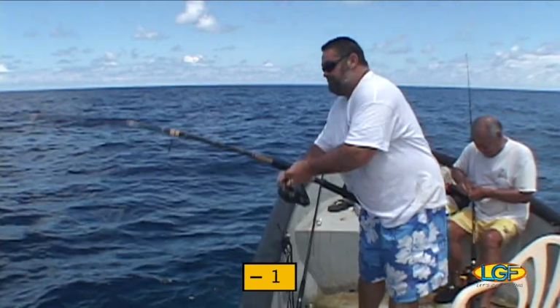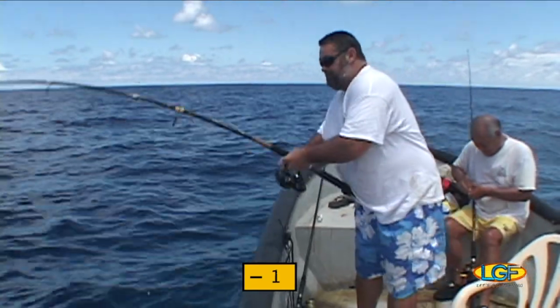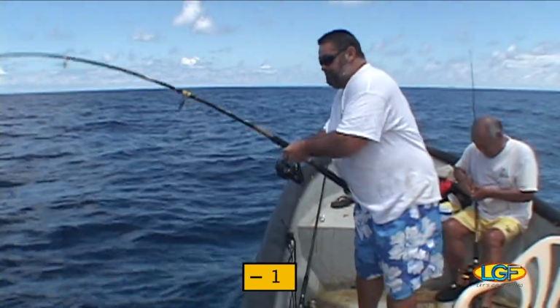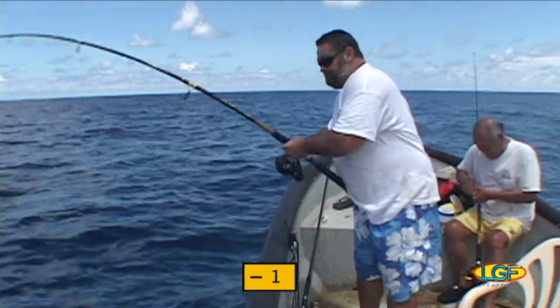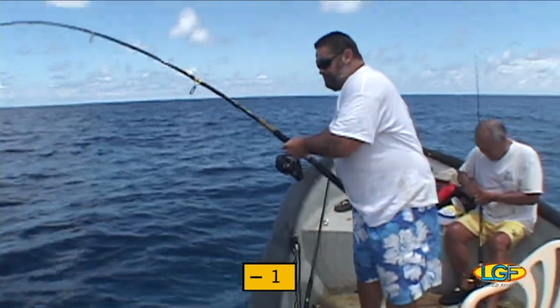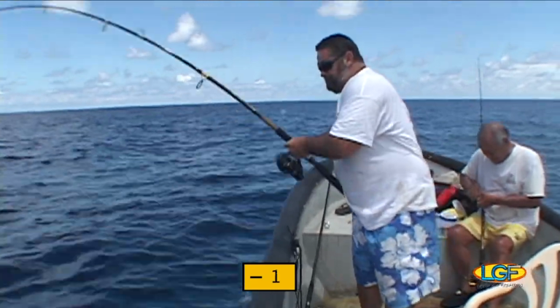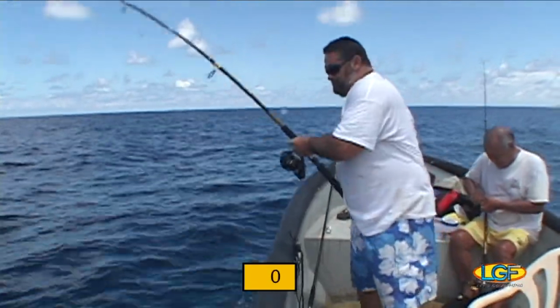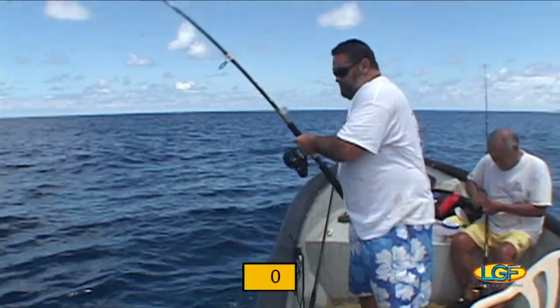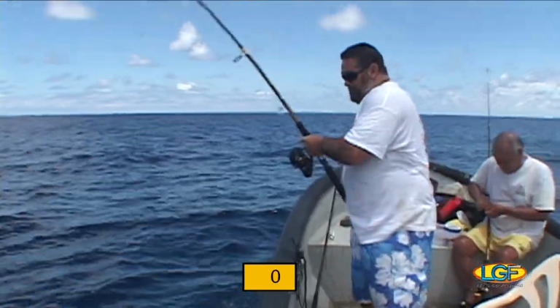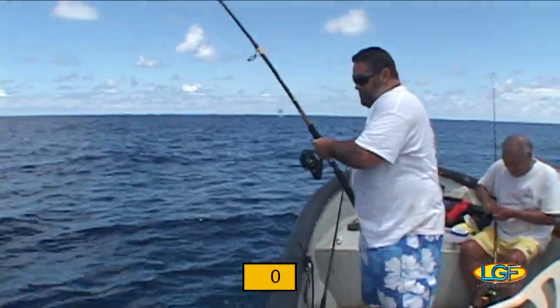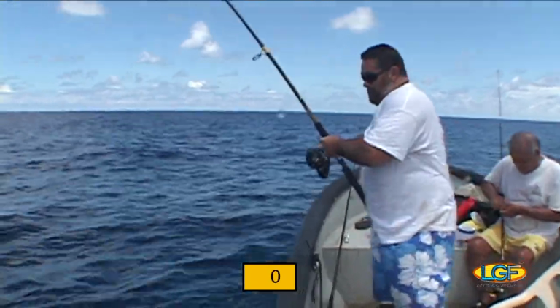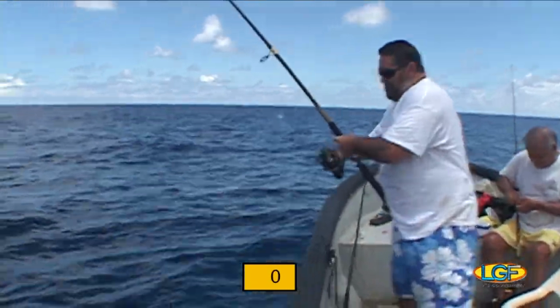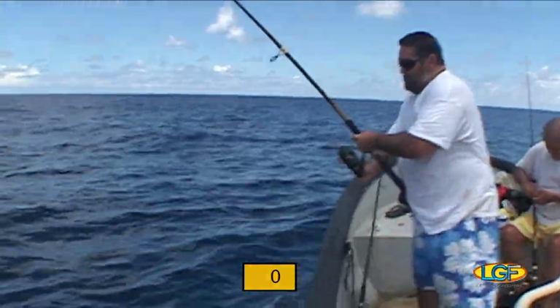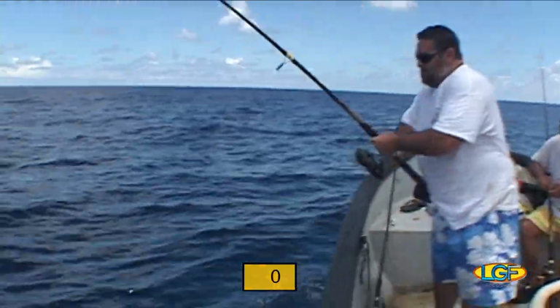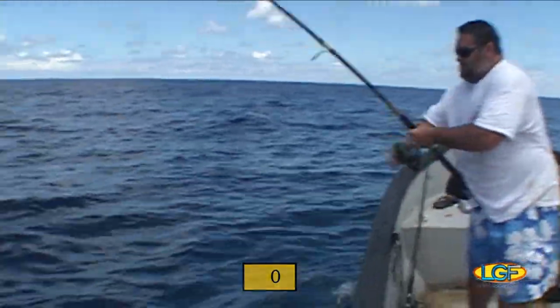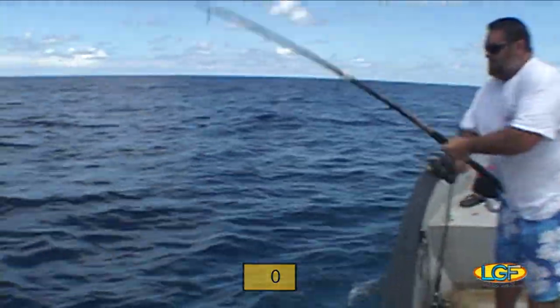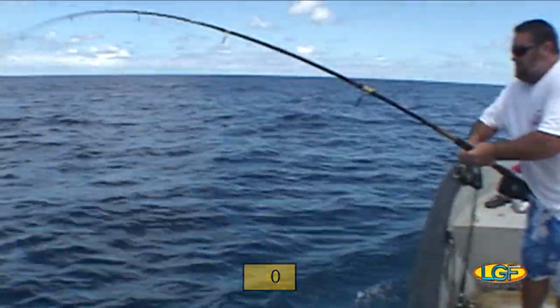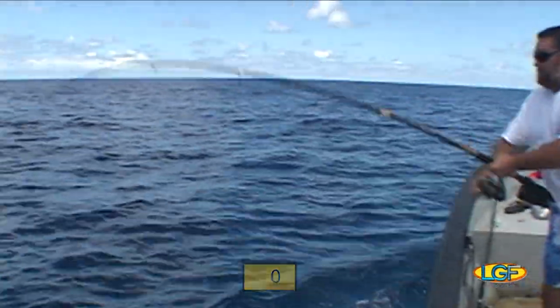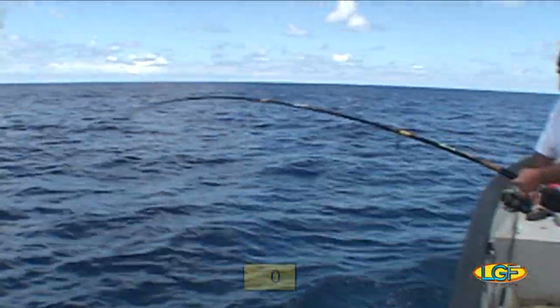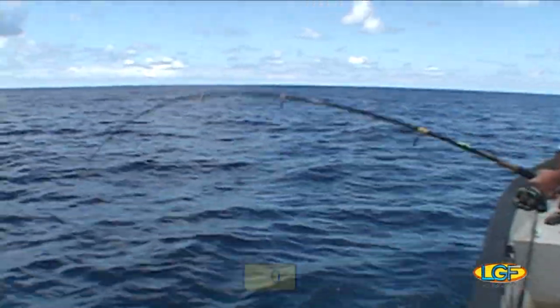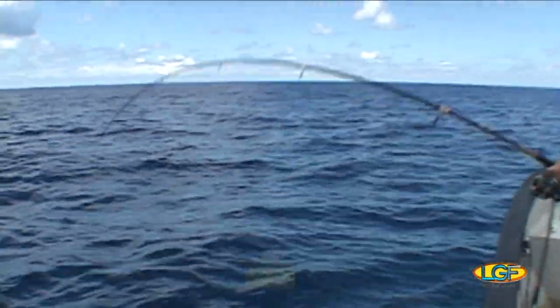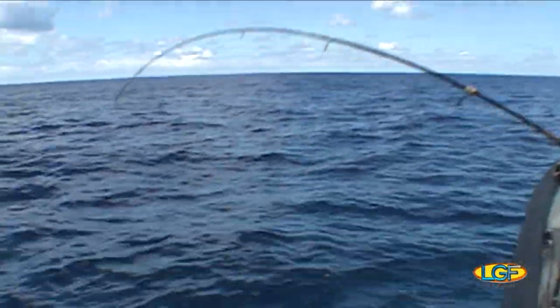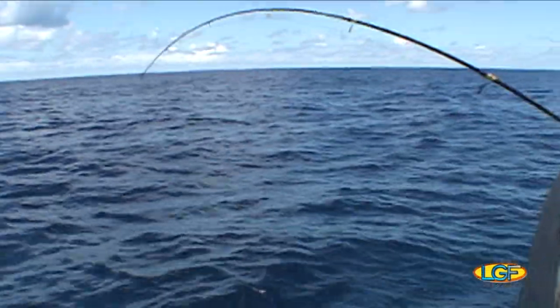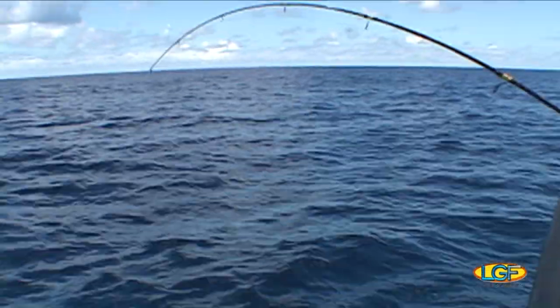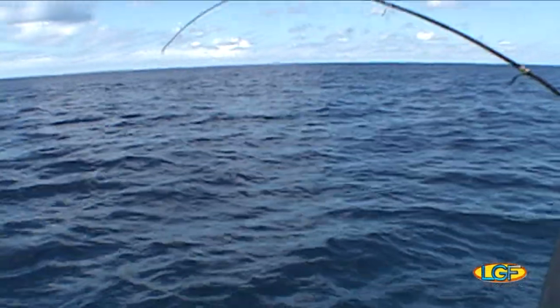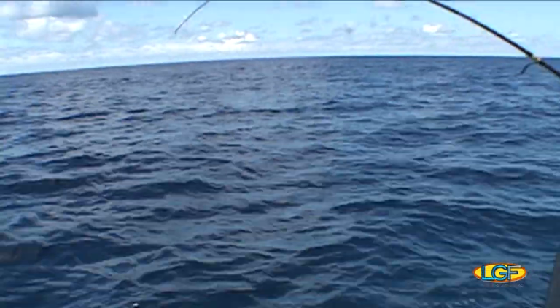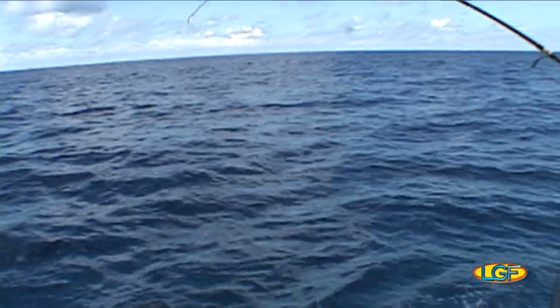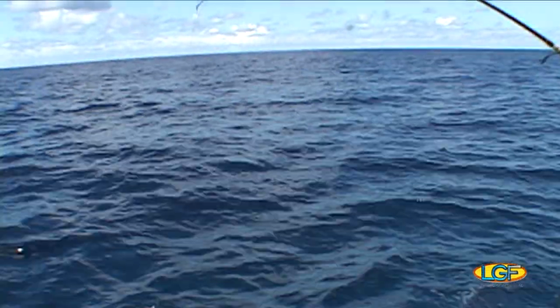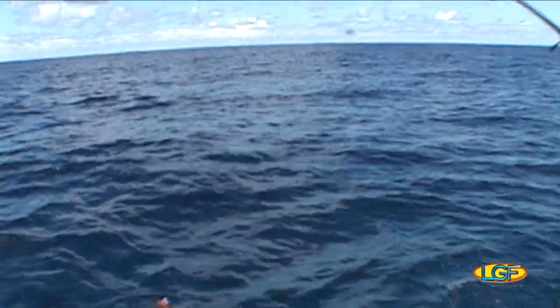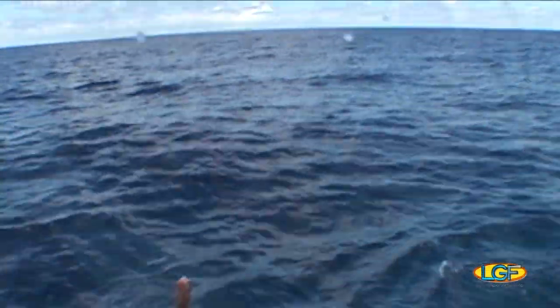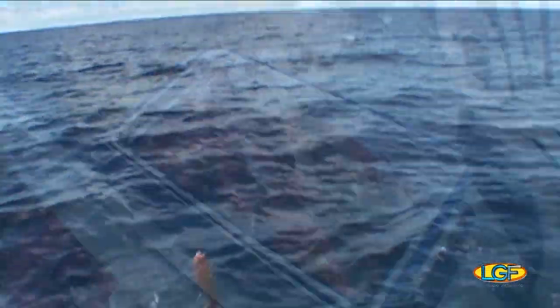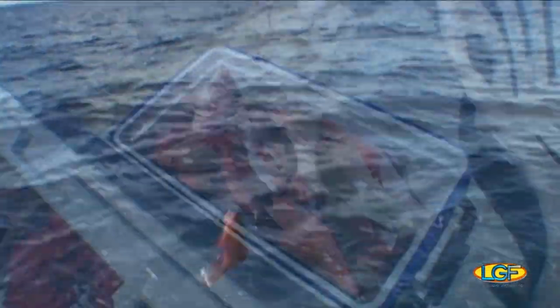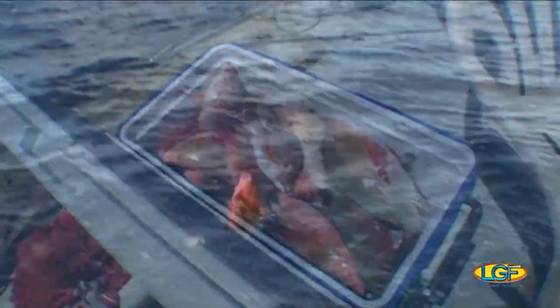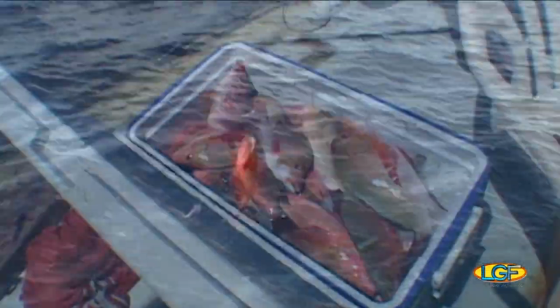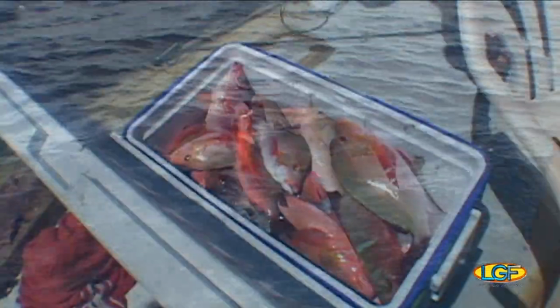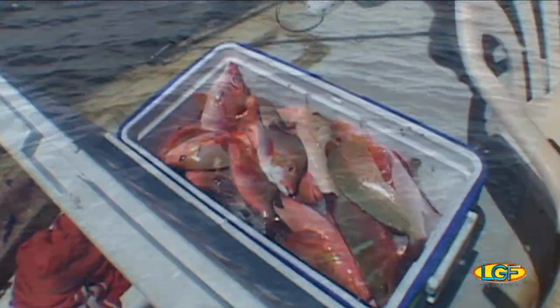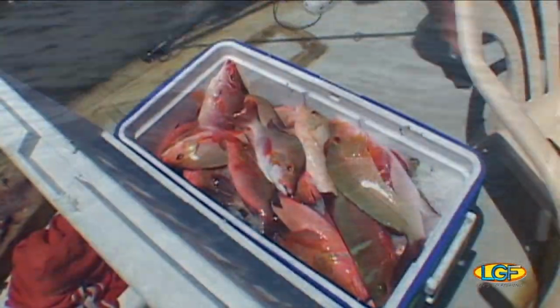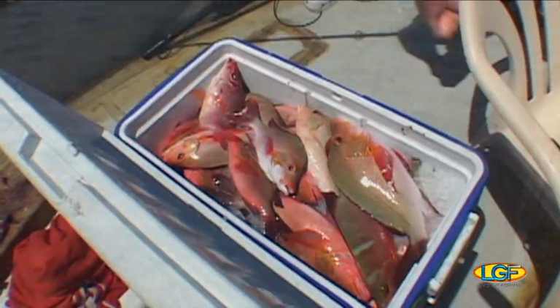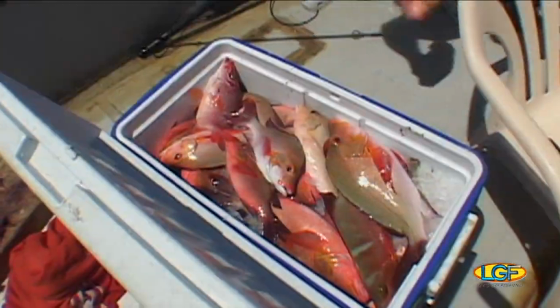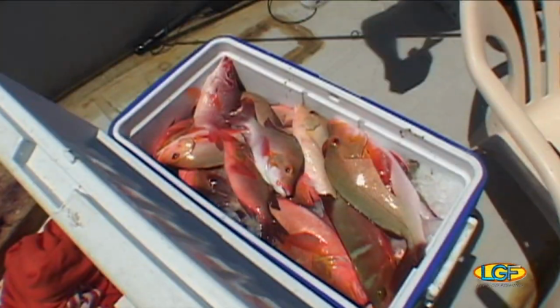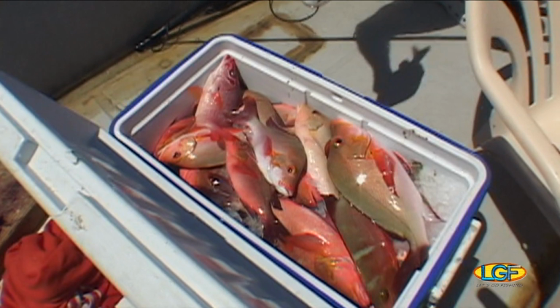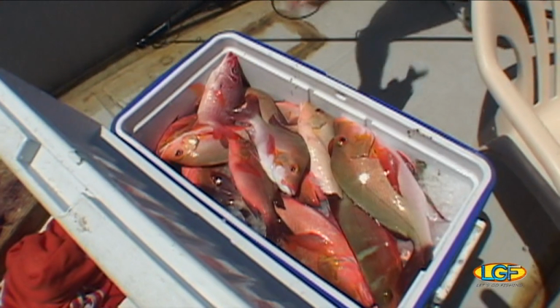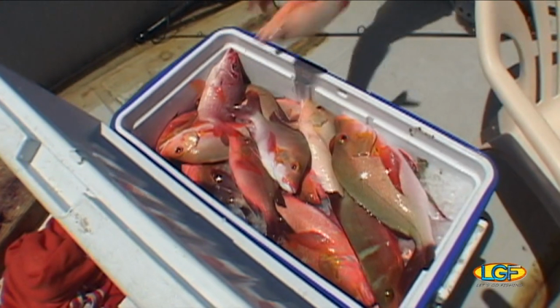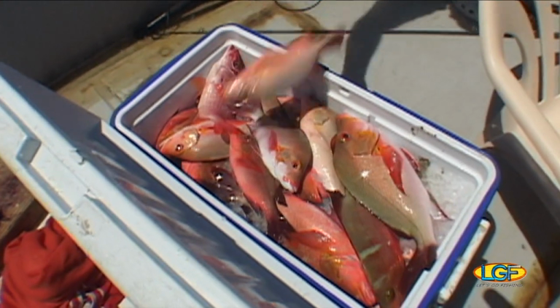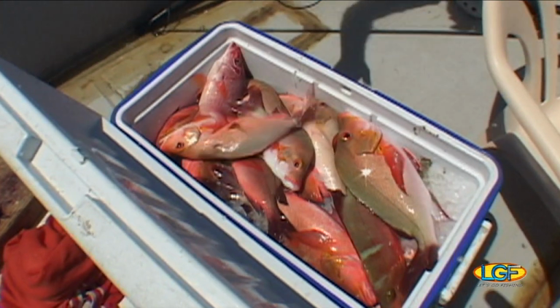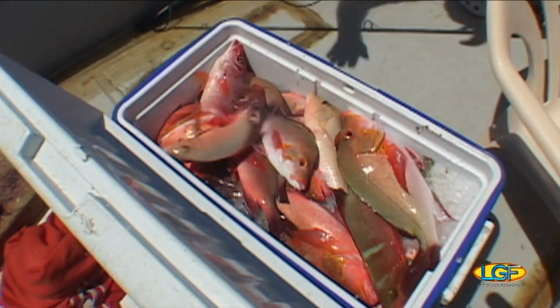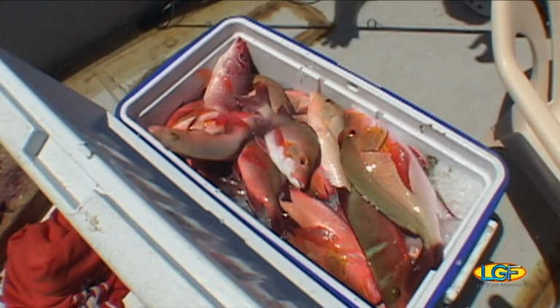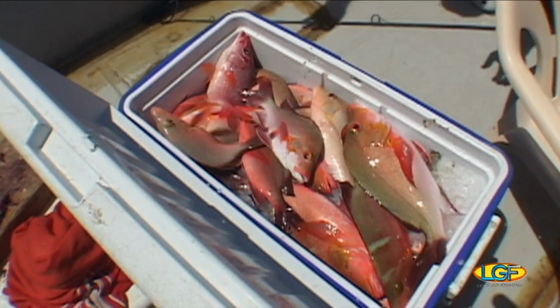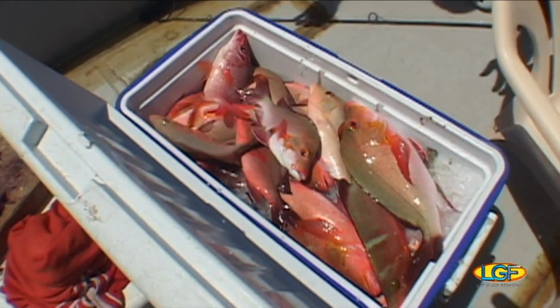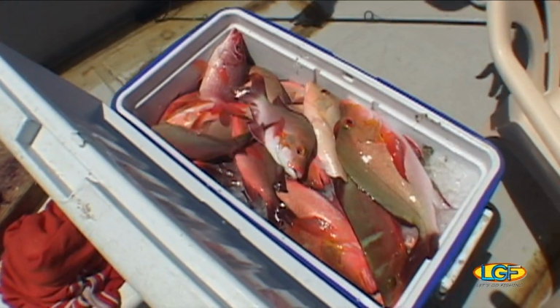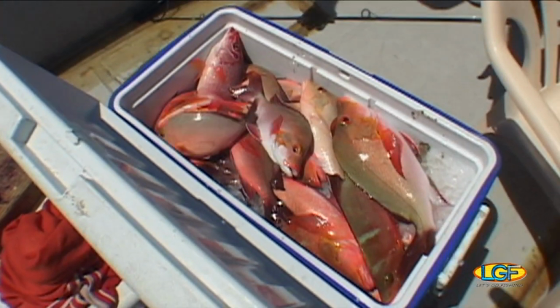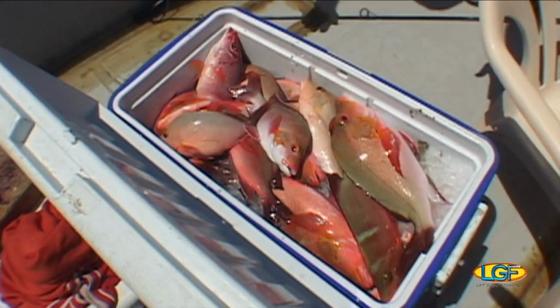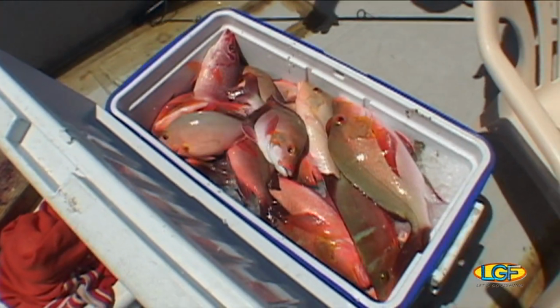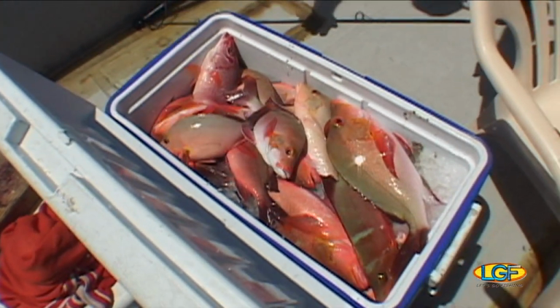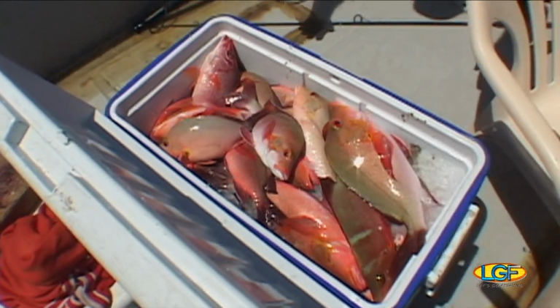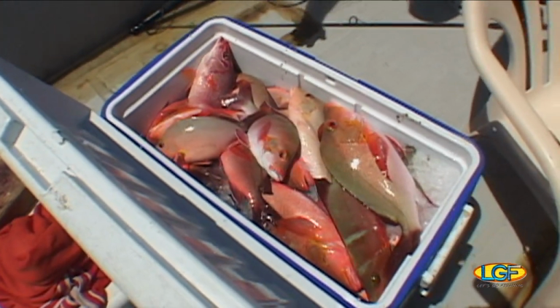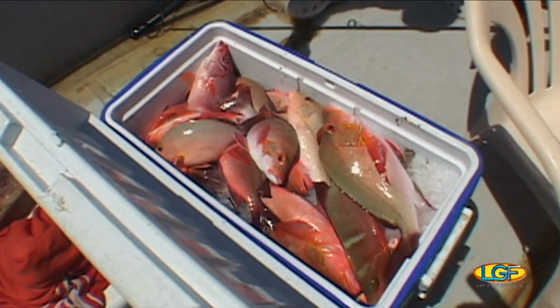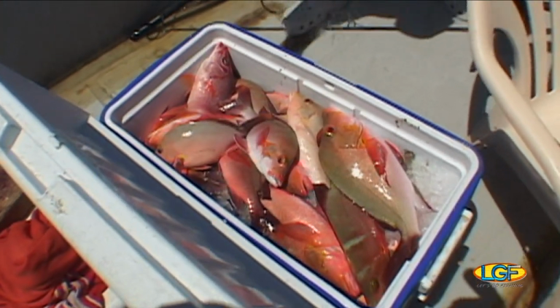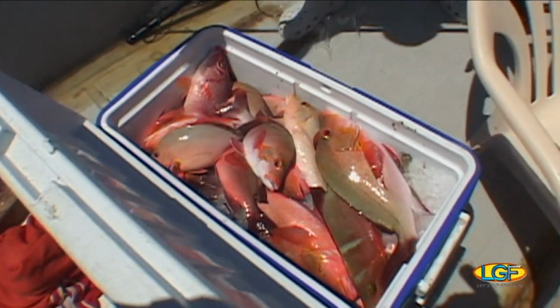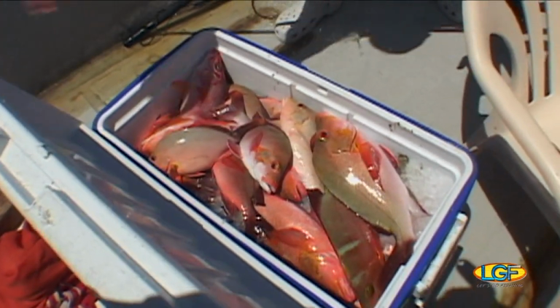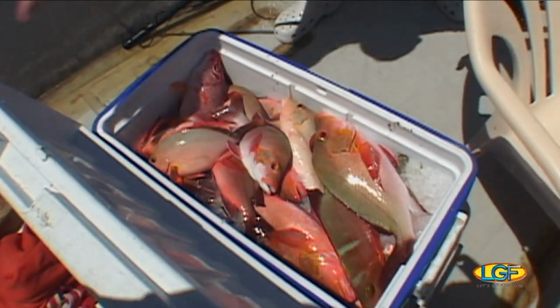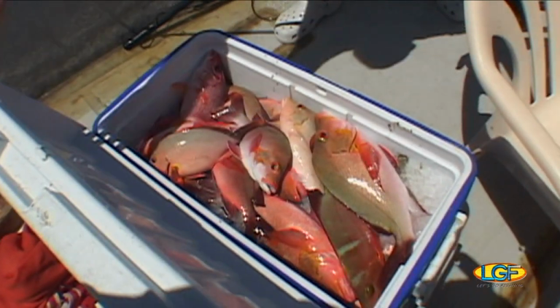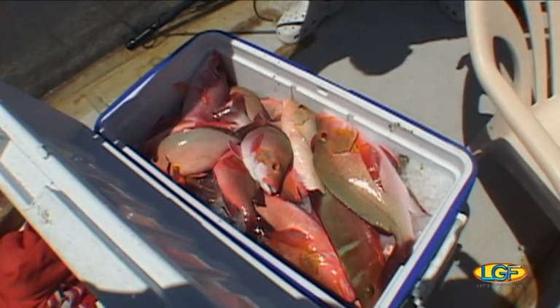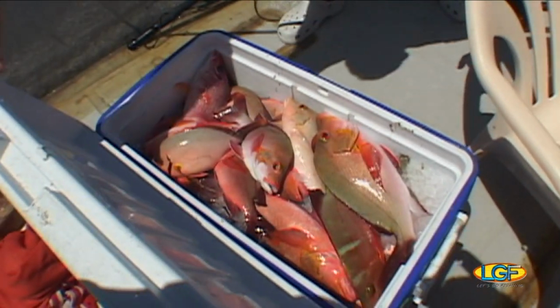Filling up a cooler one fish at a time is a lot of fun. But let's go see how the local fishermen do it.